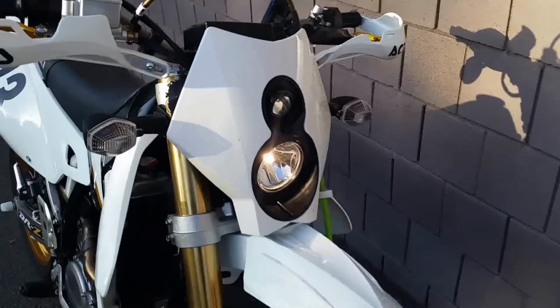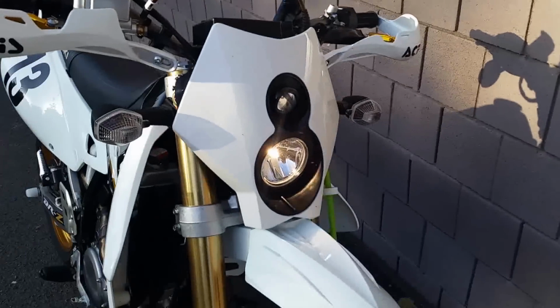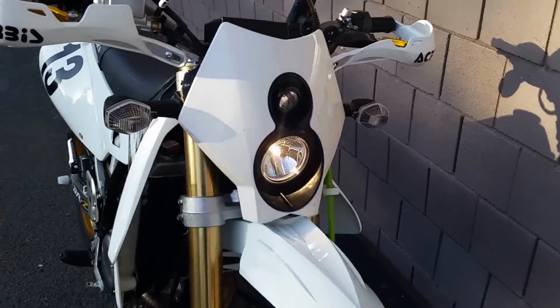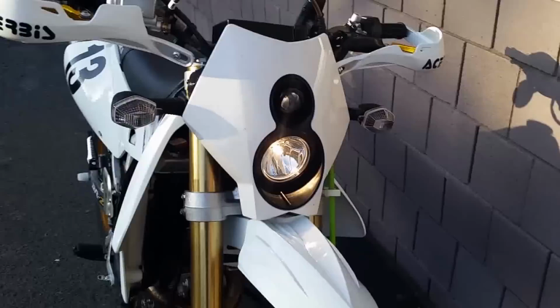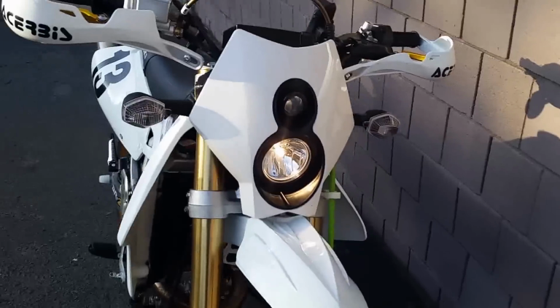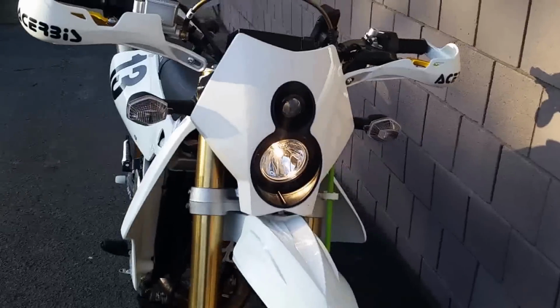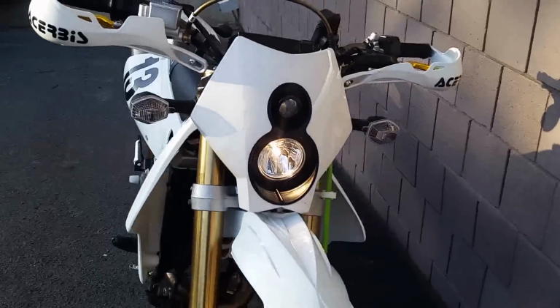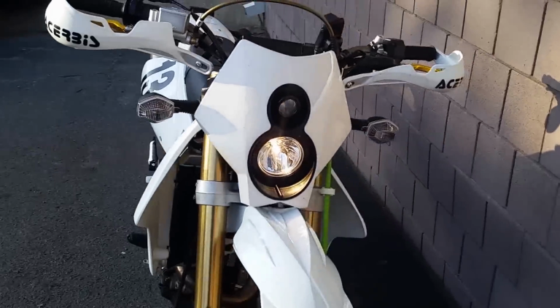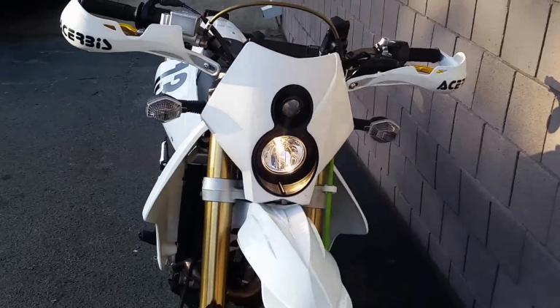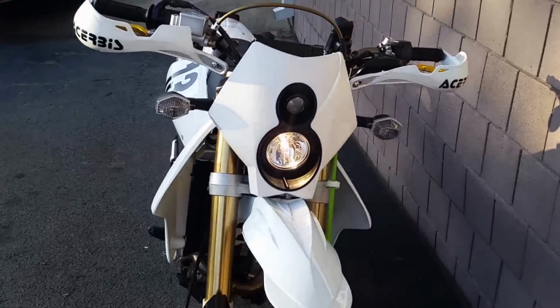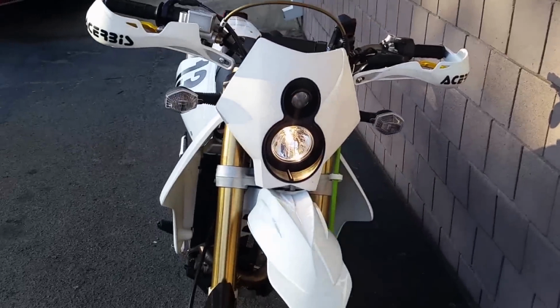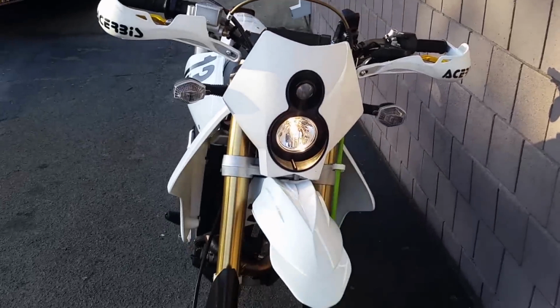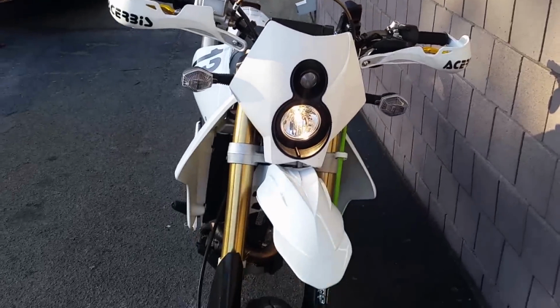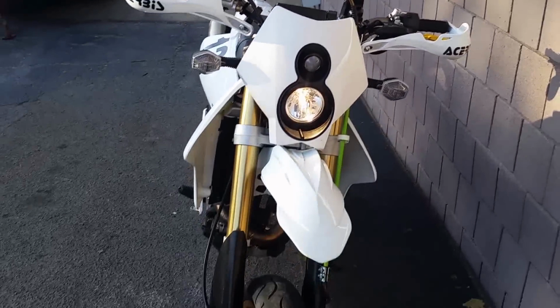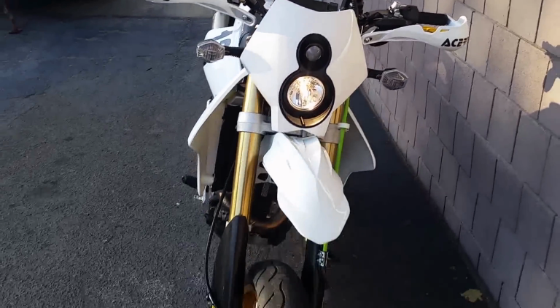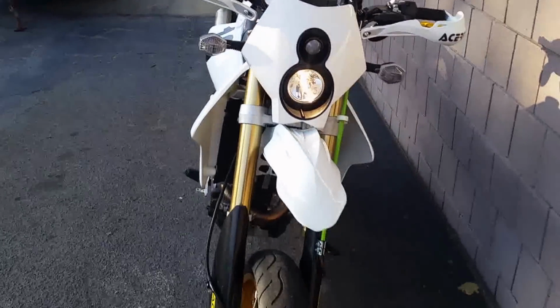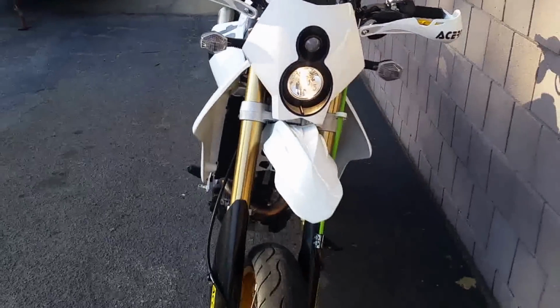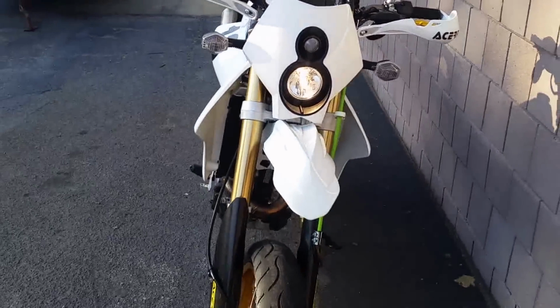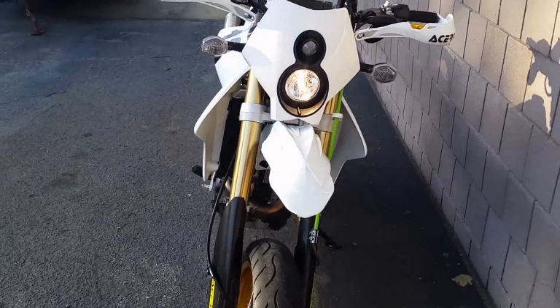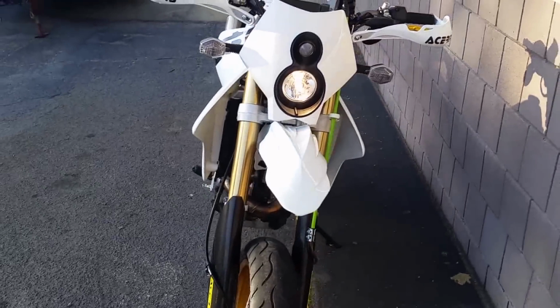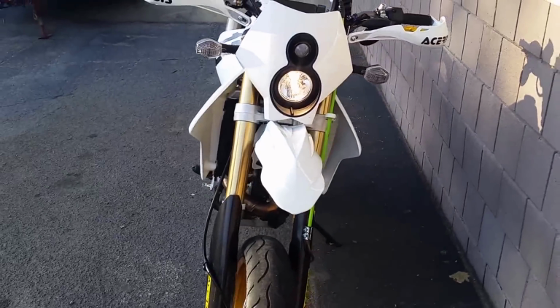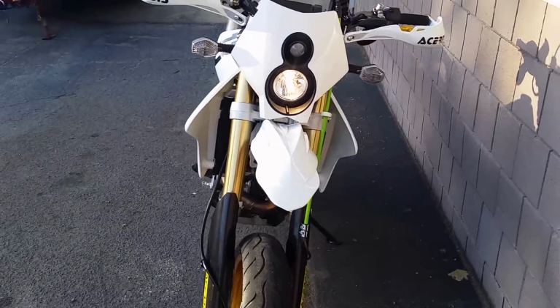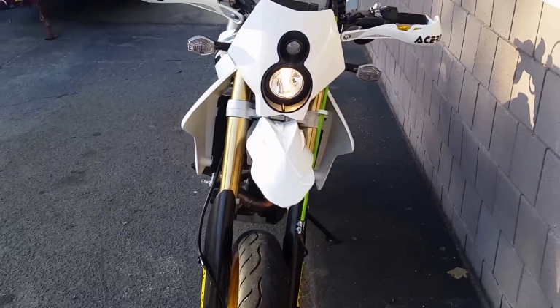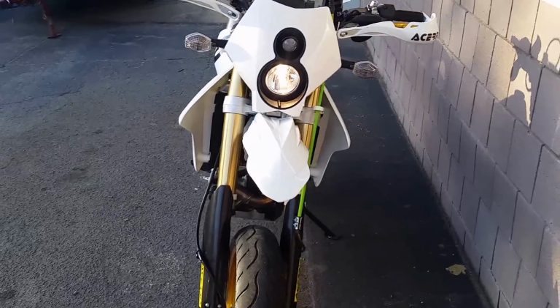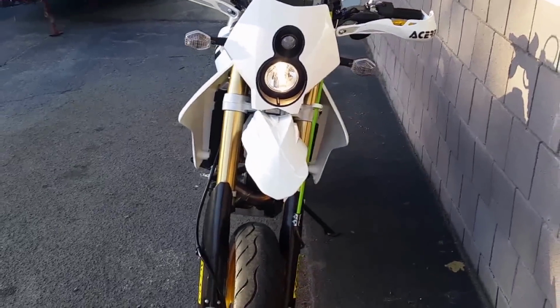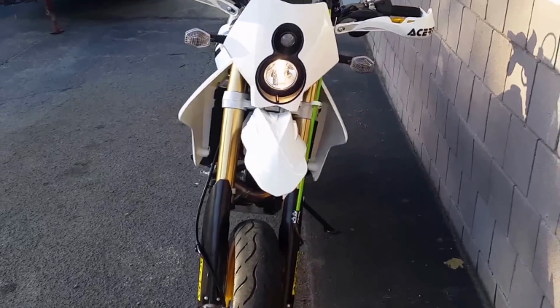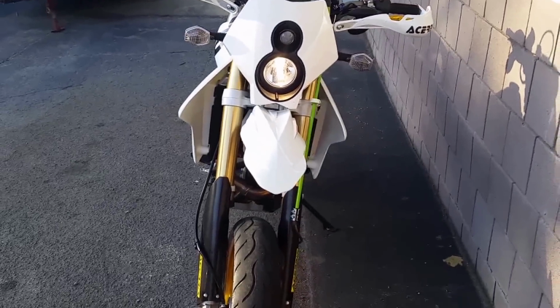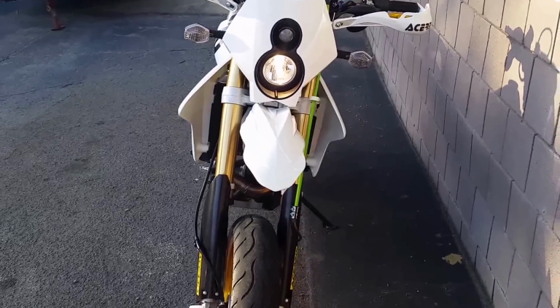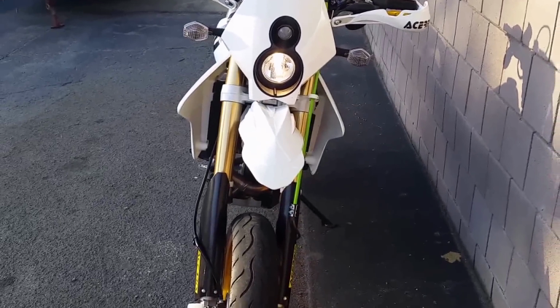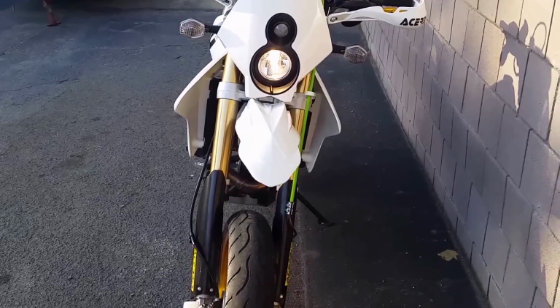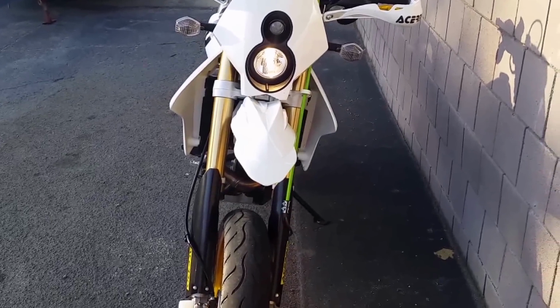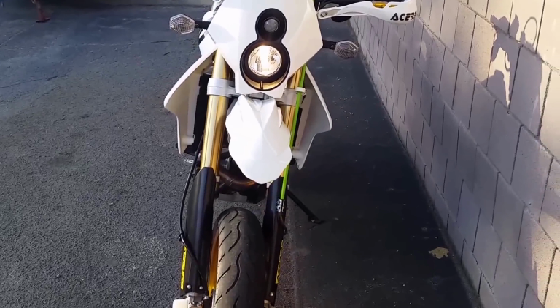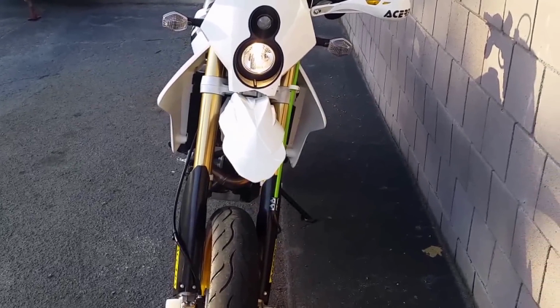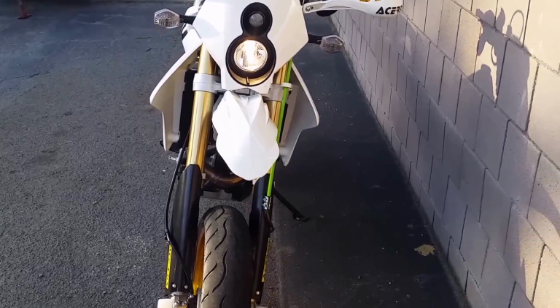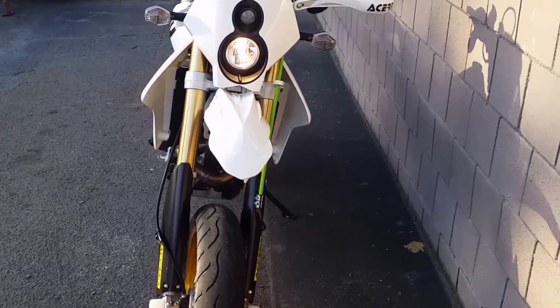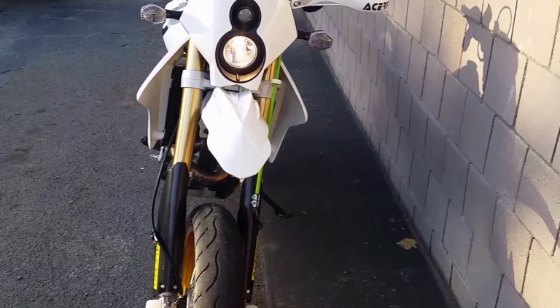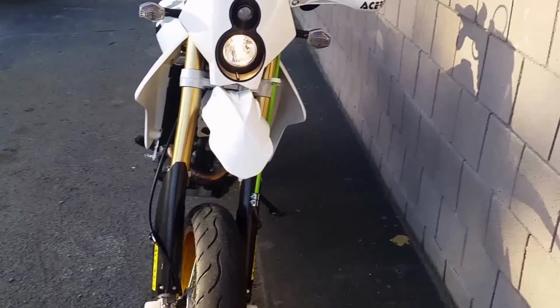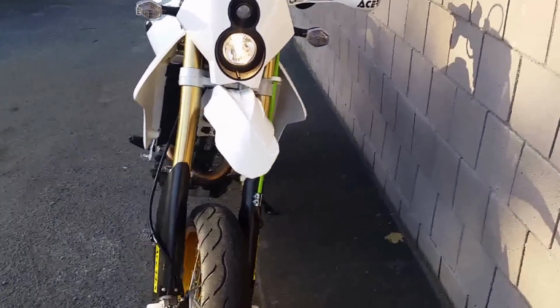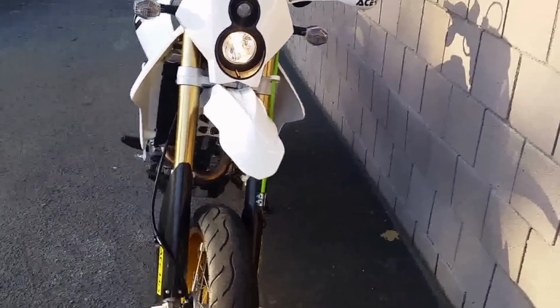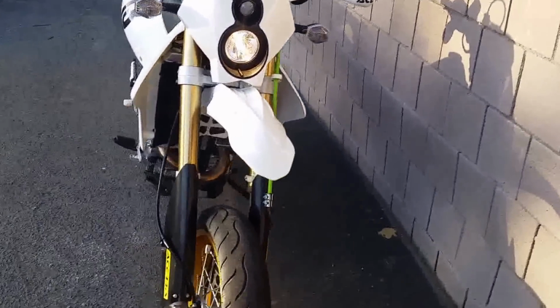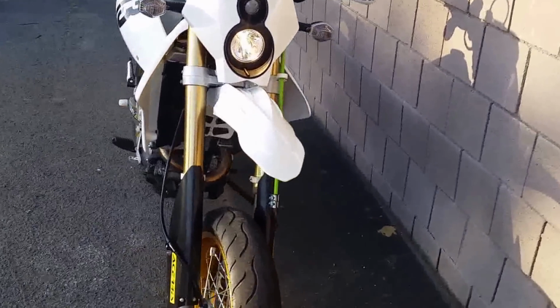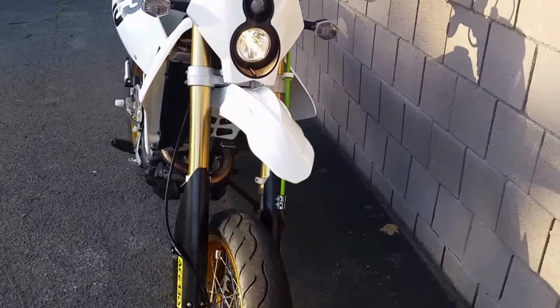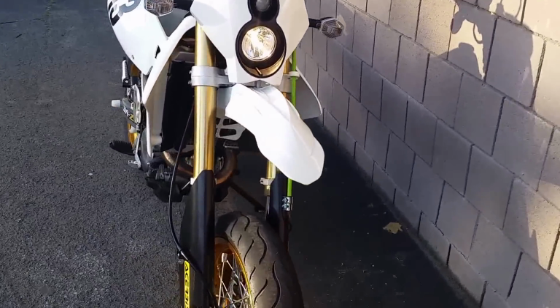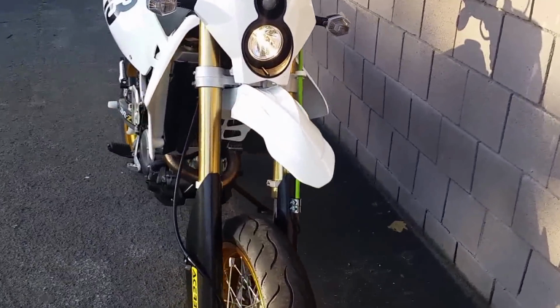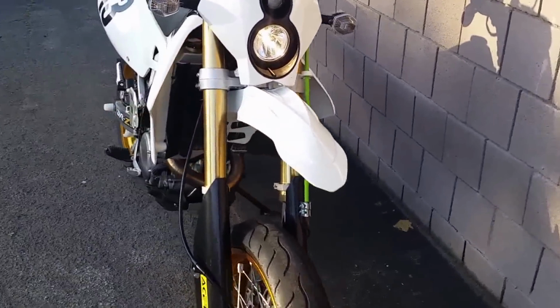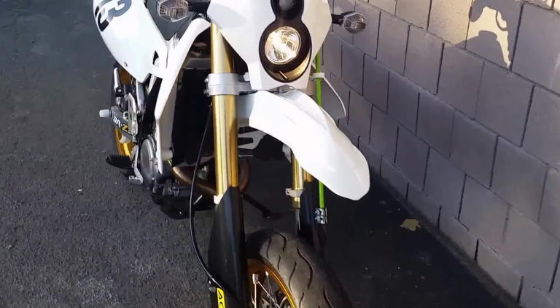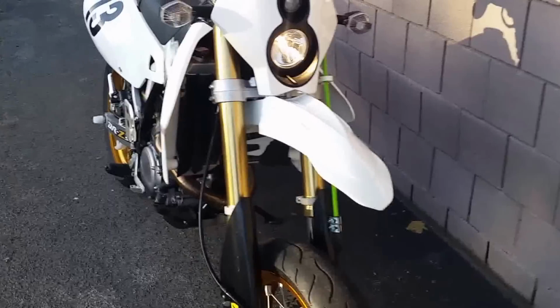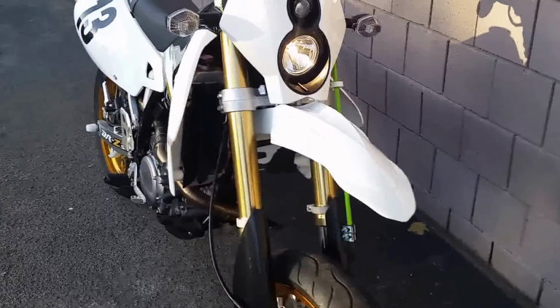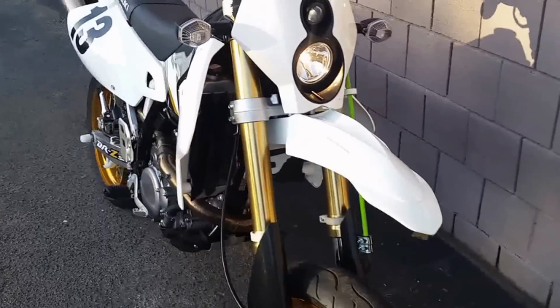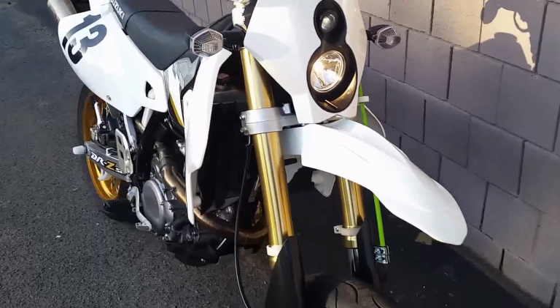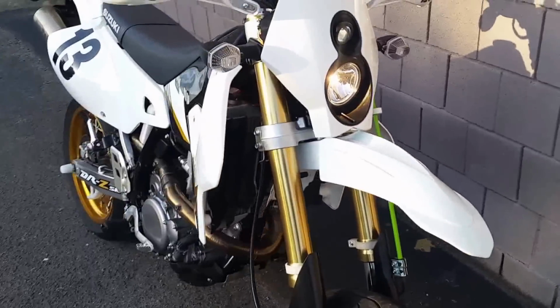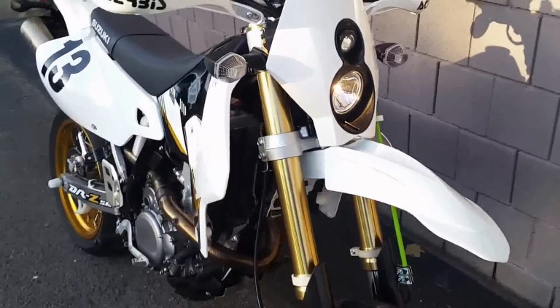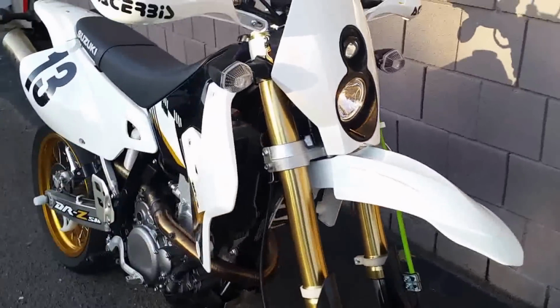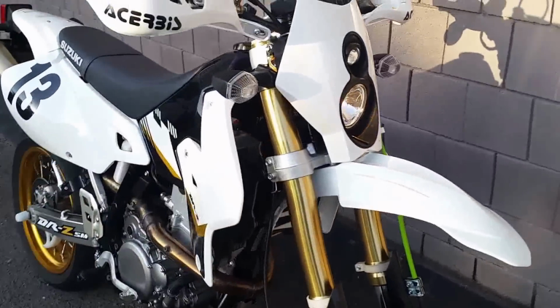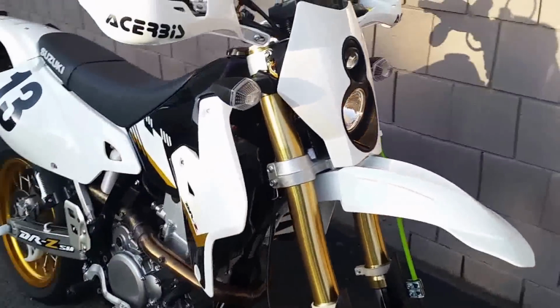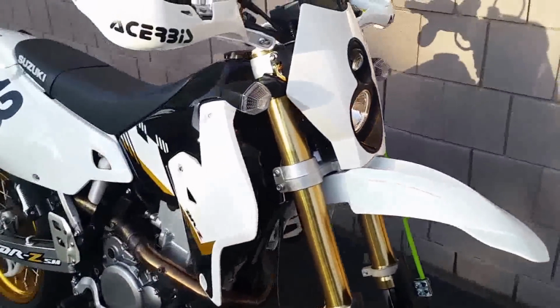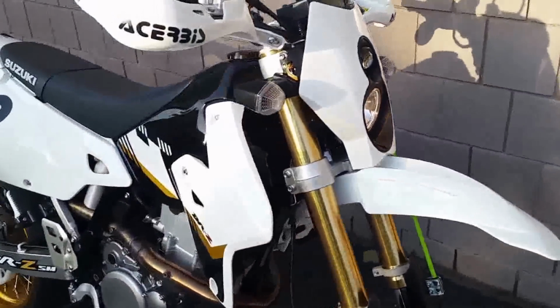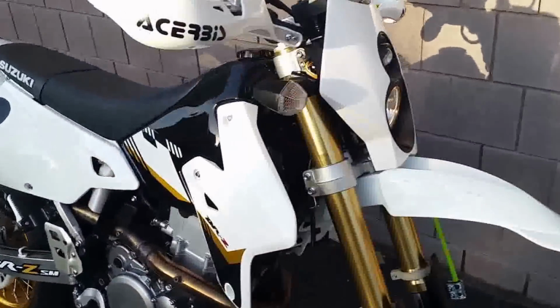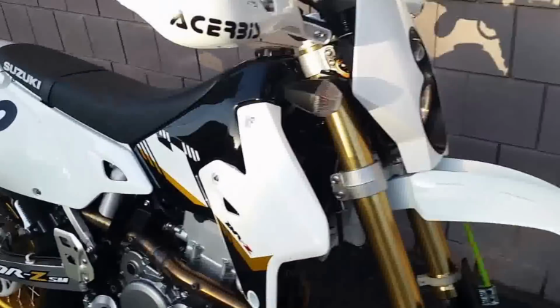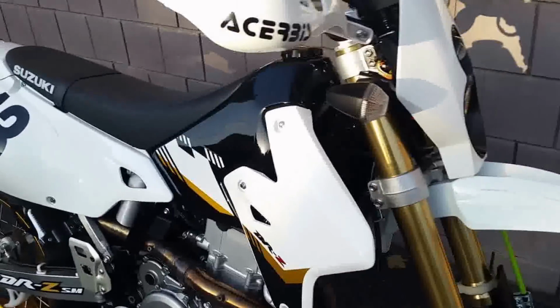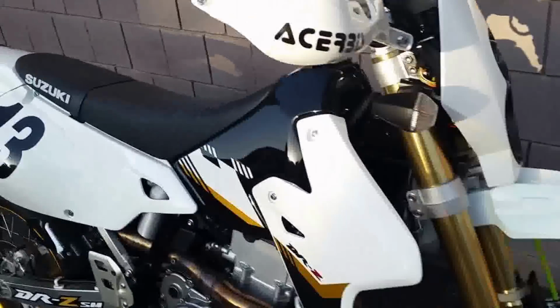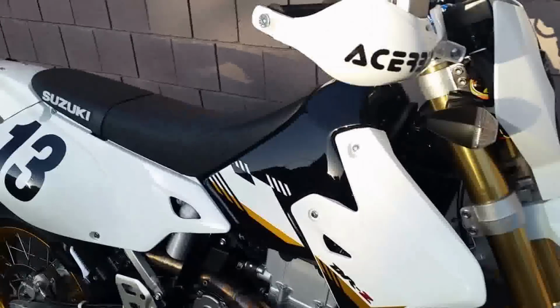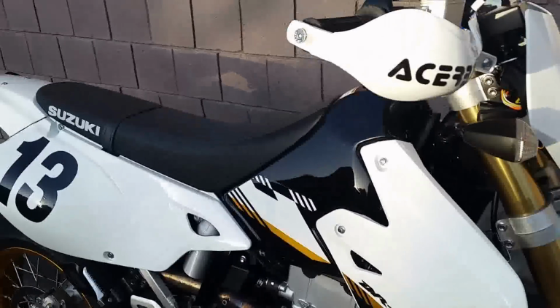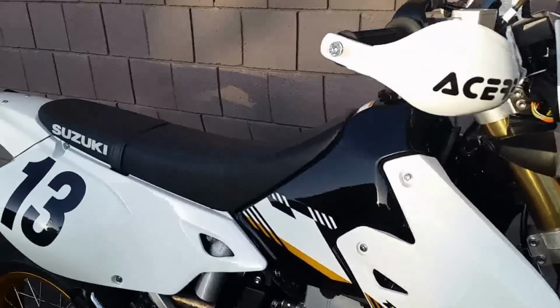There are the brights. It turns the LED off and turns the main light on. It is bright at night.